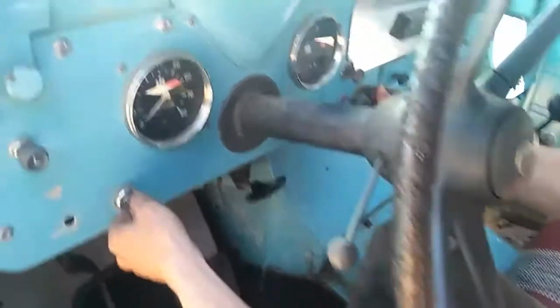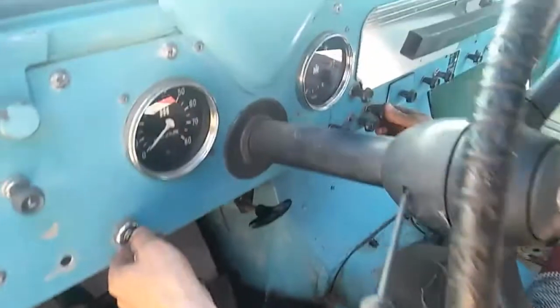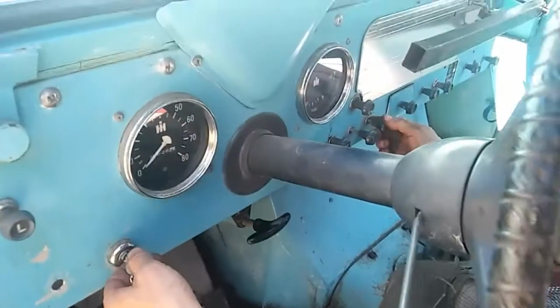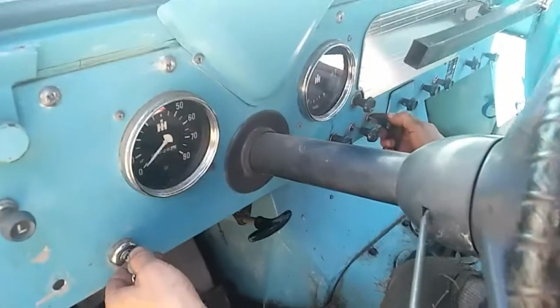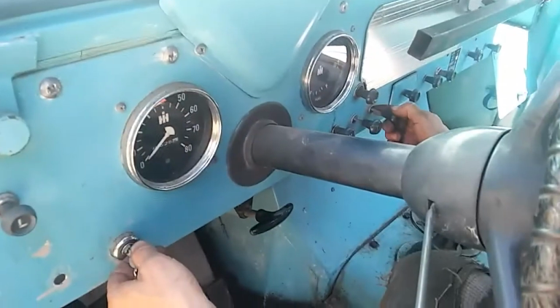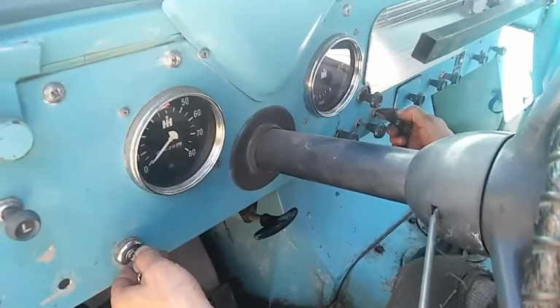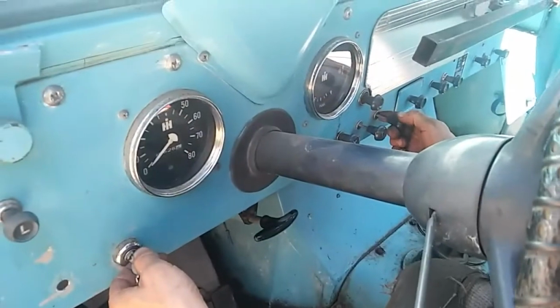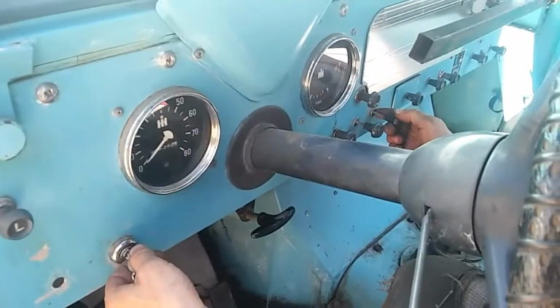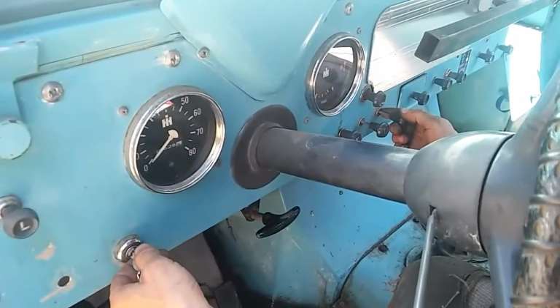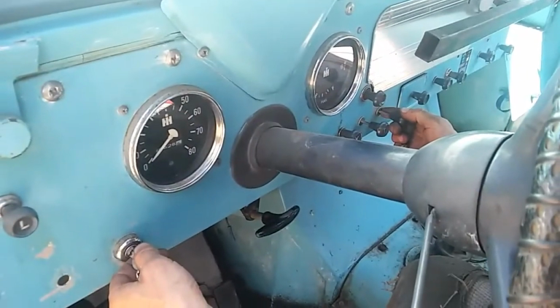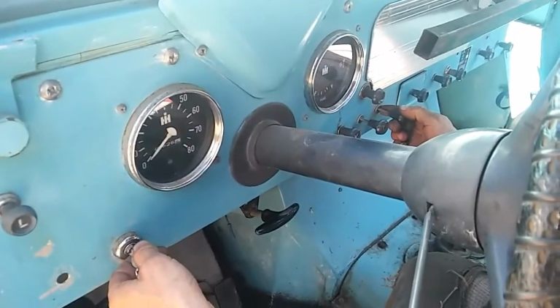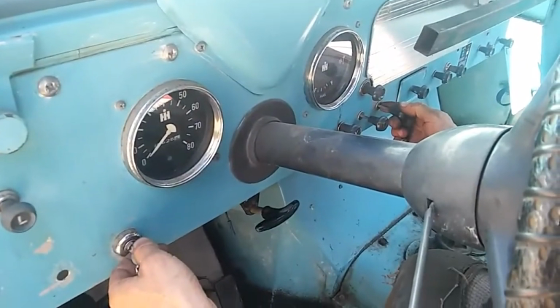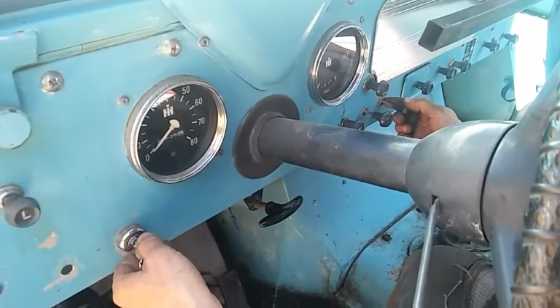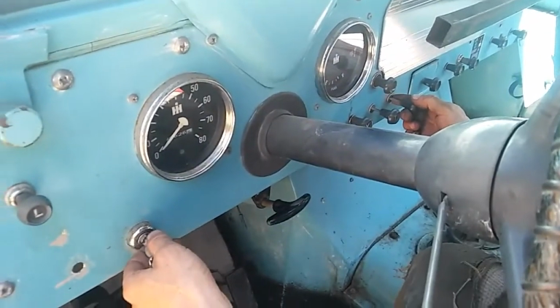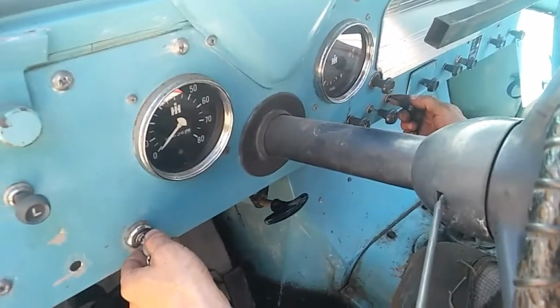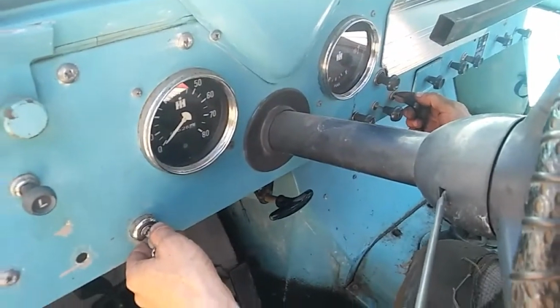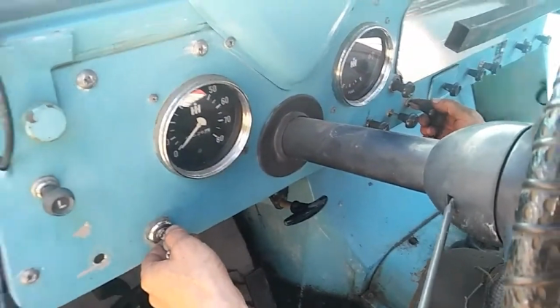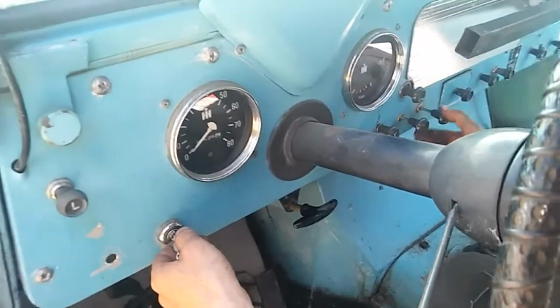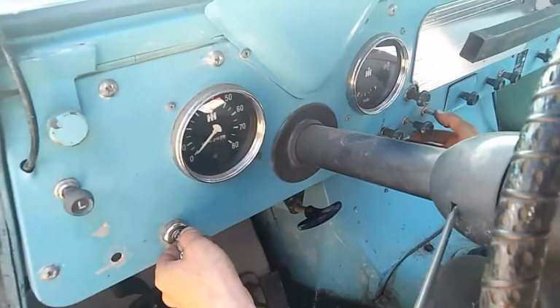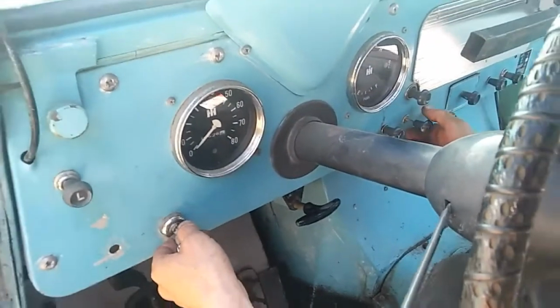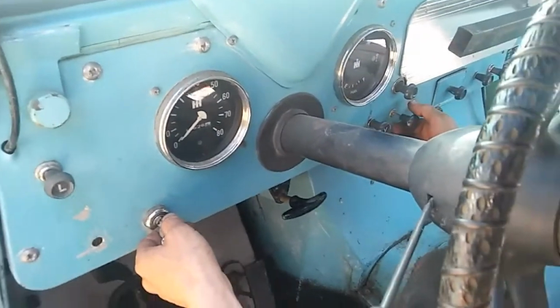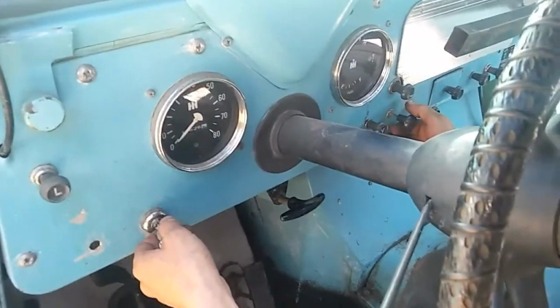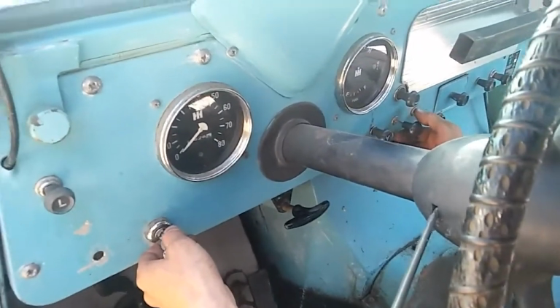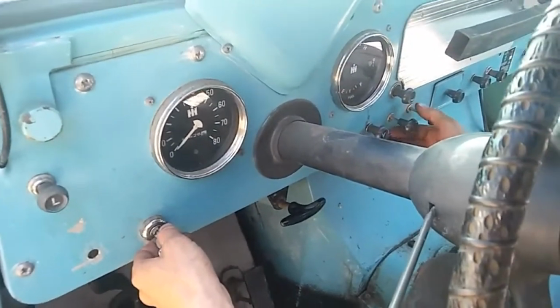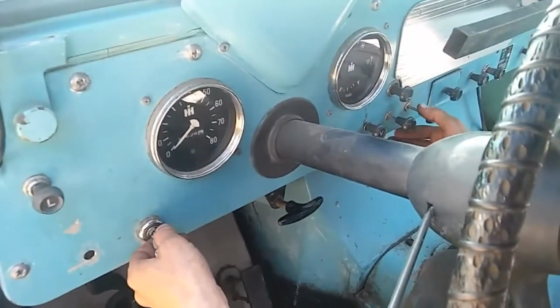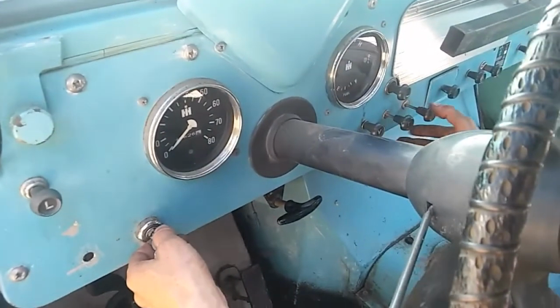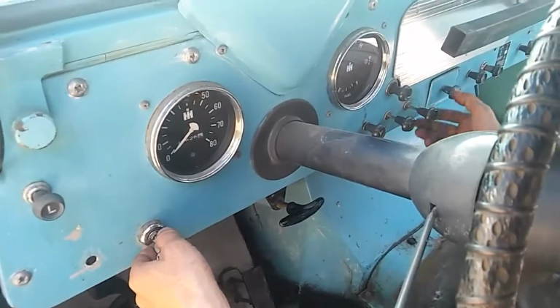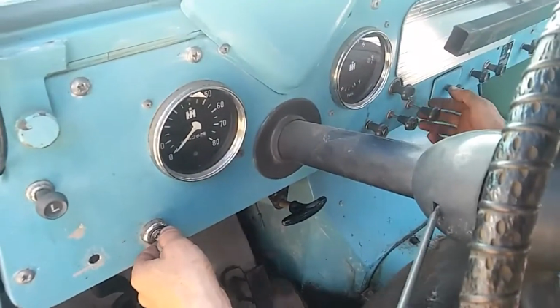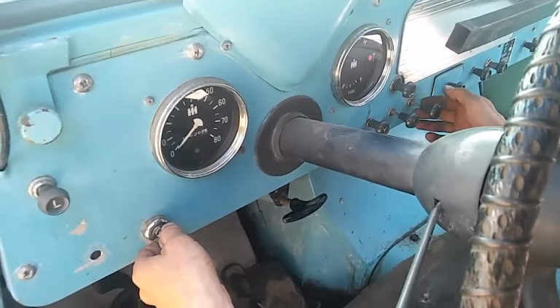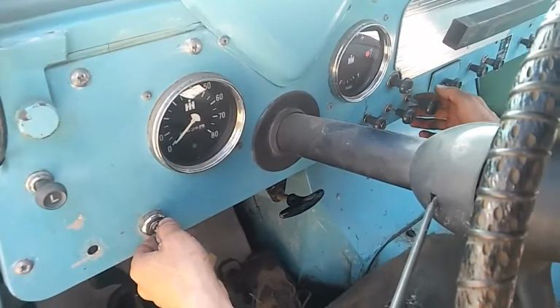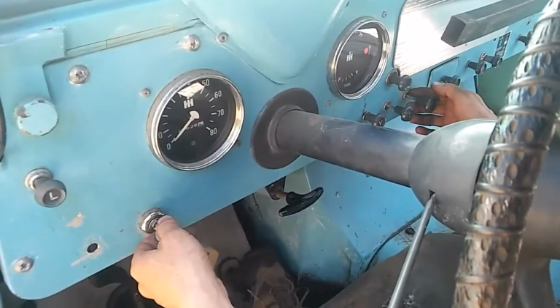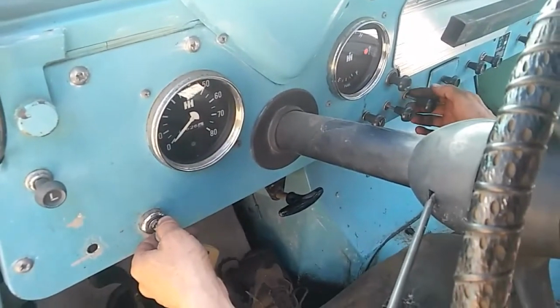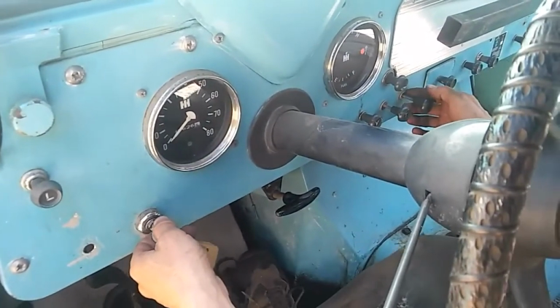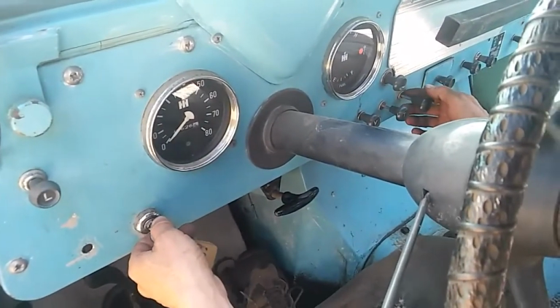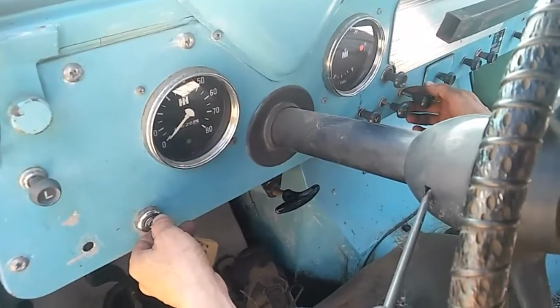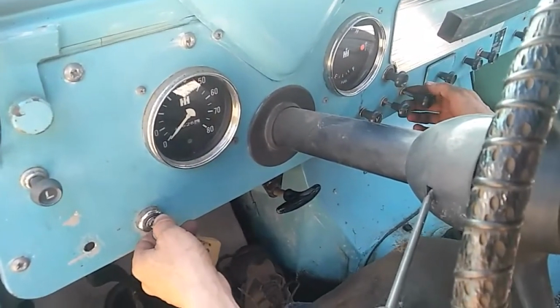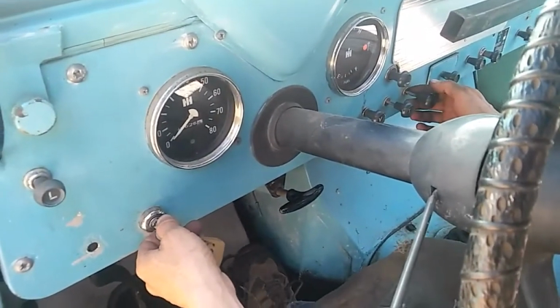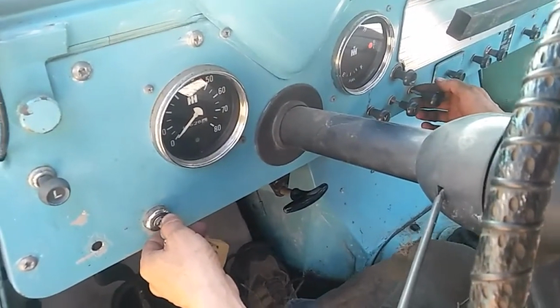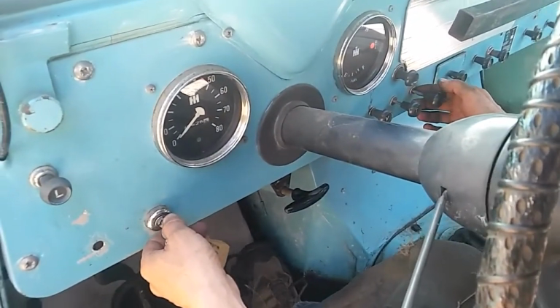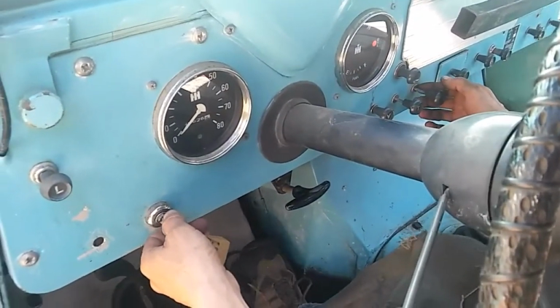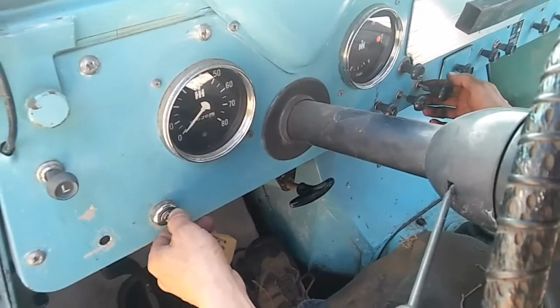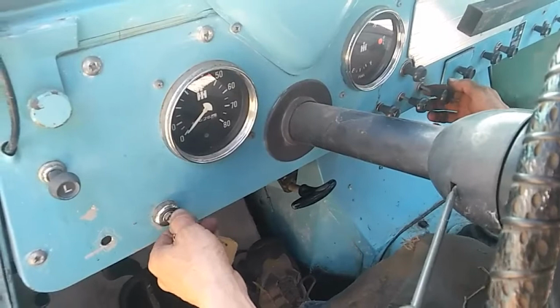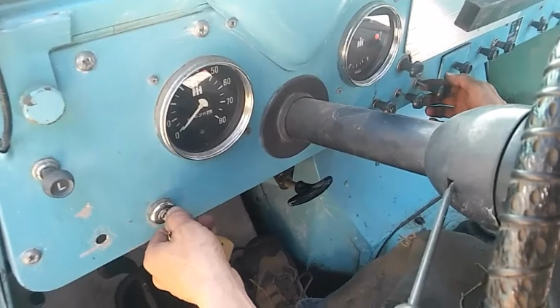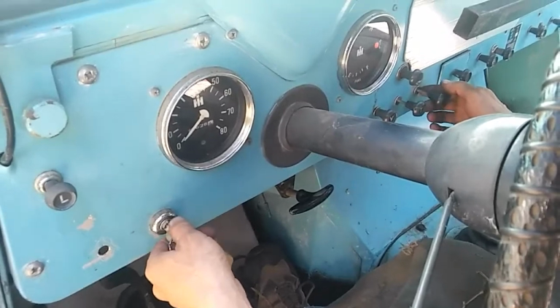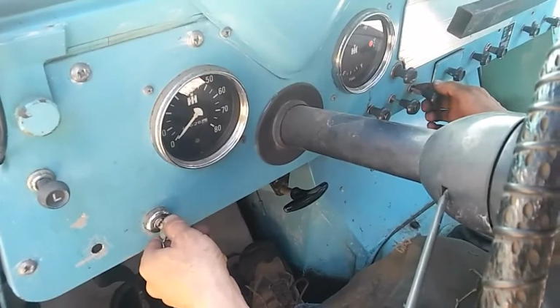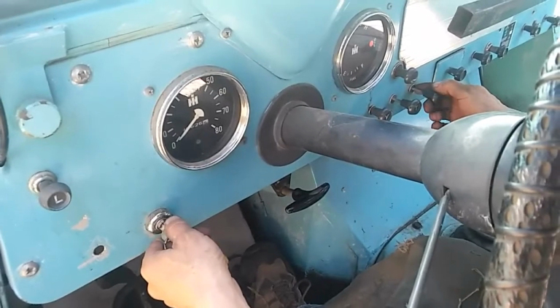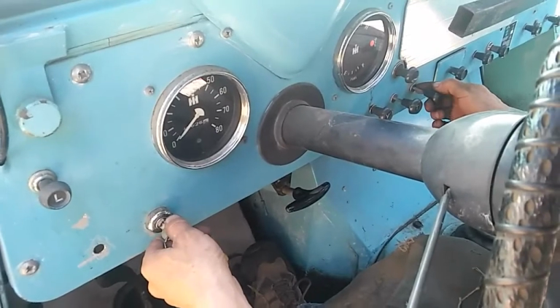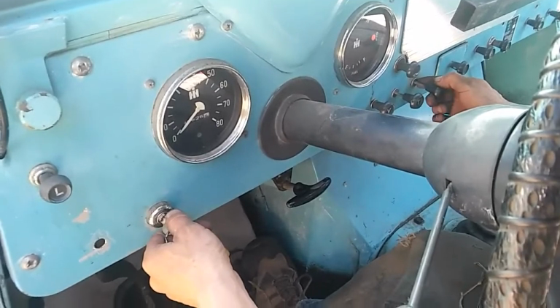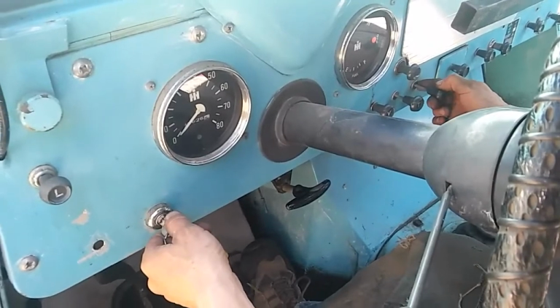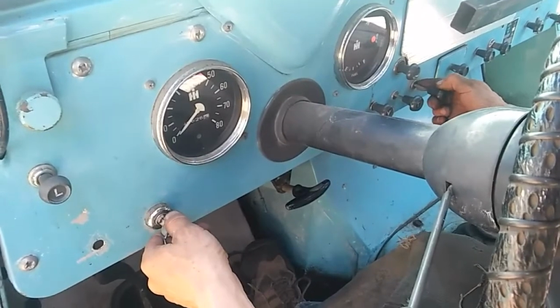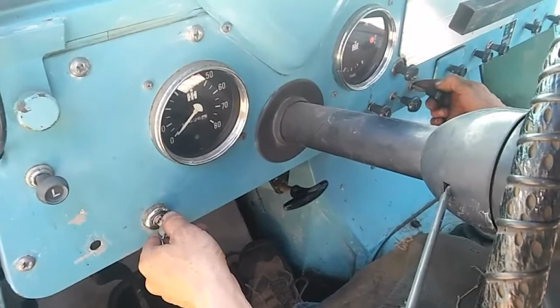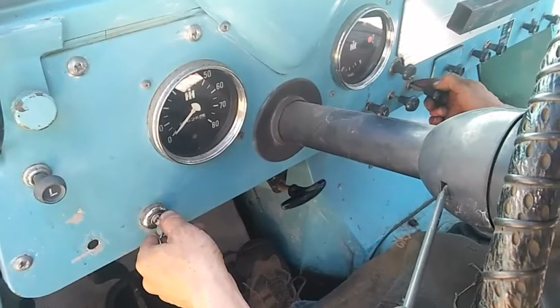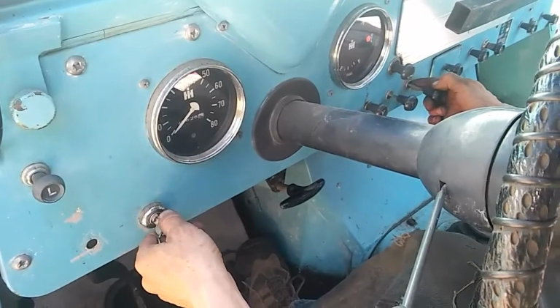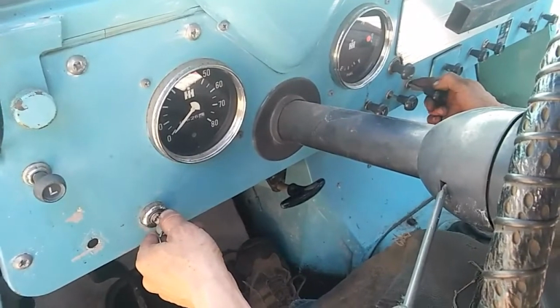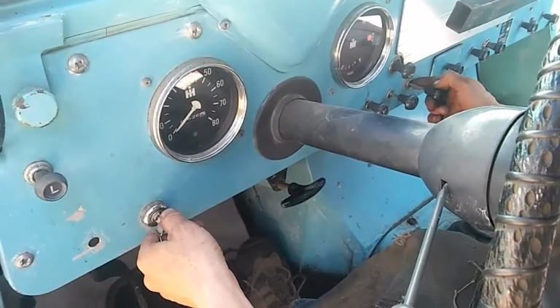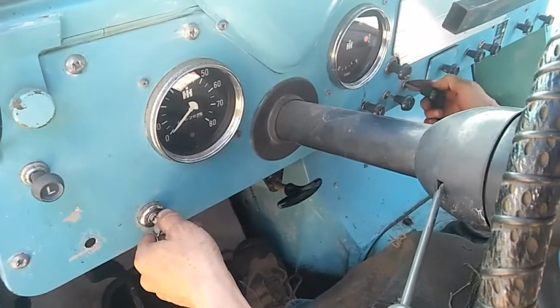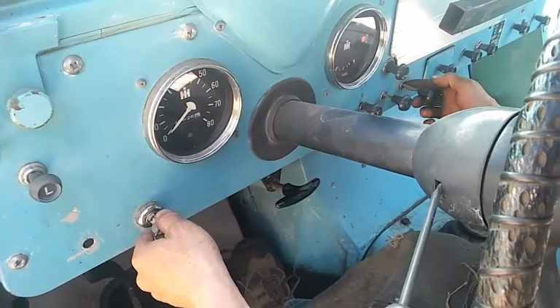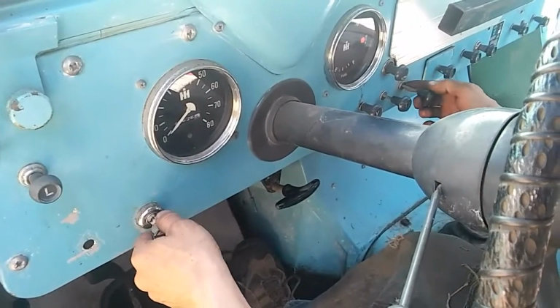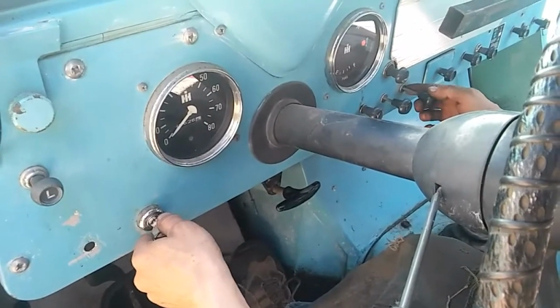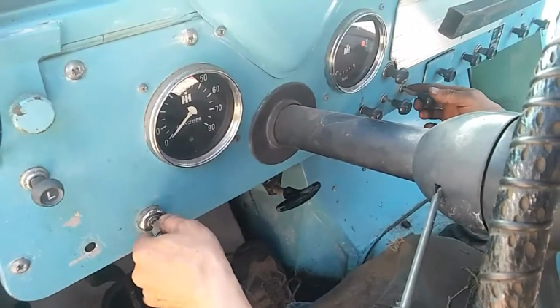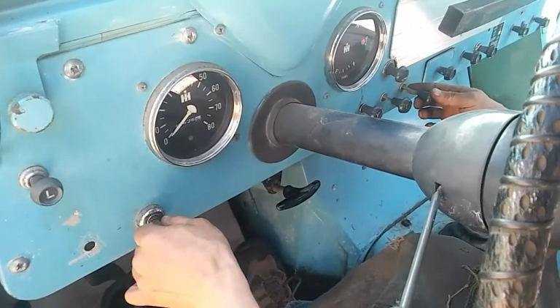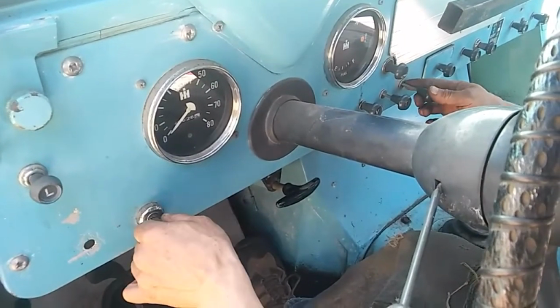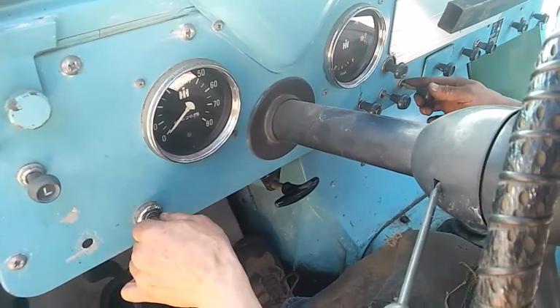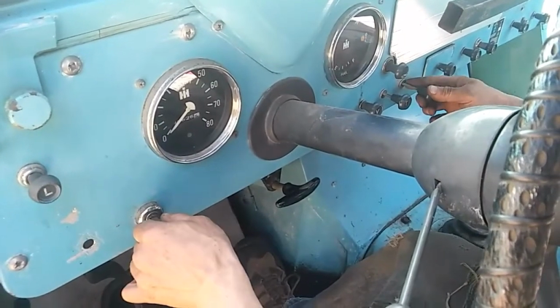He's got the choke over here — he pulls full choke to start it up. Fires right up. It does take just a little bit of playing with to keep it running.